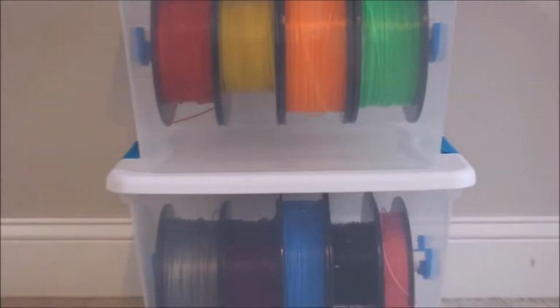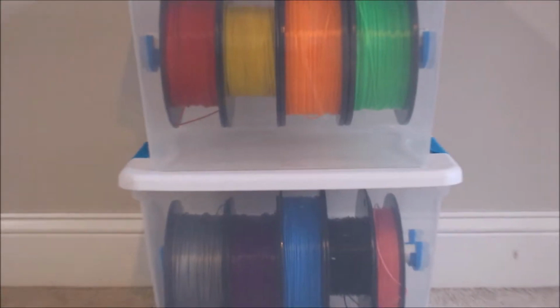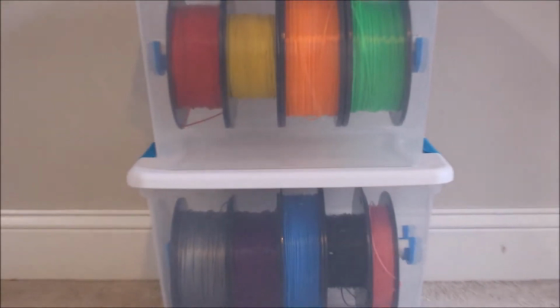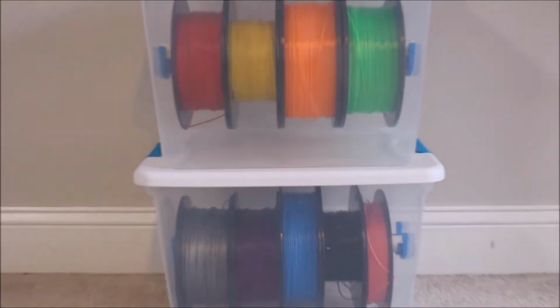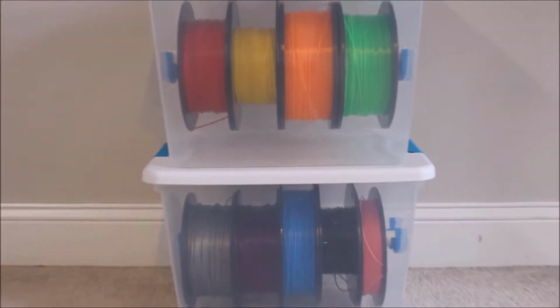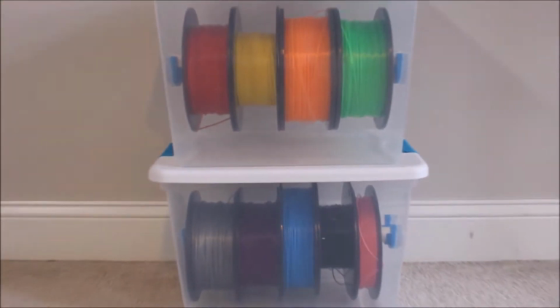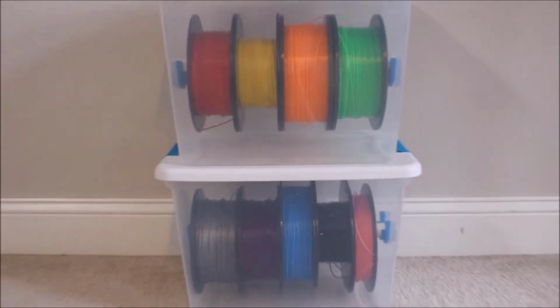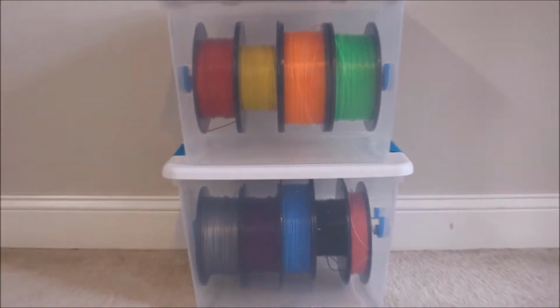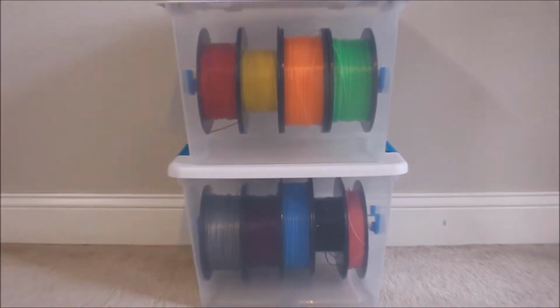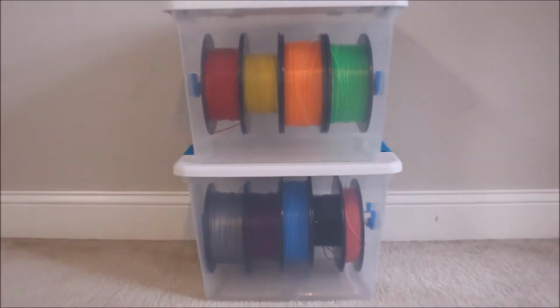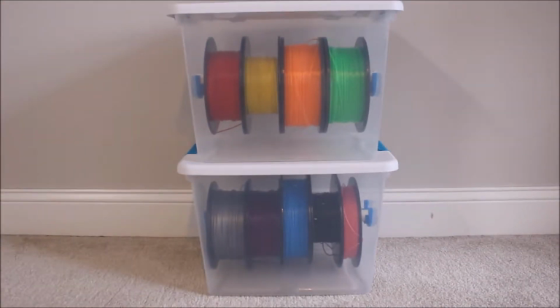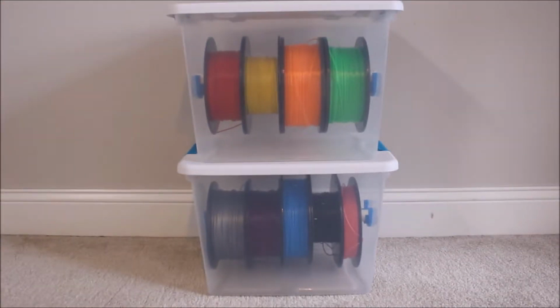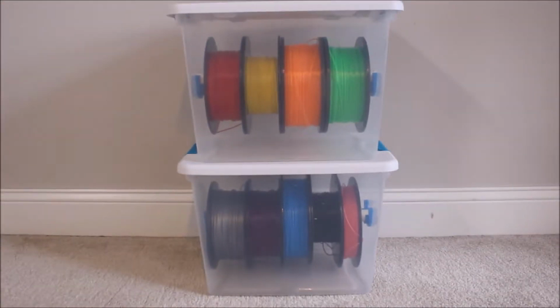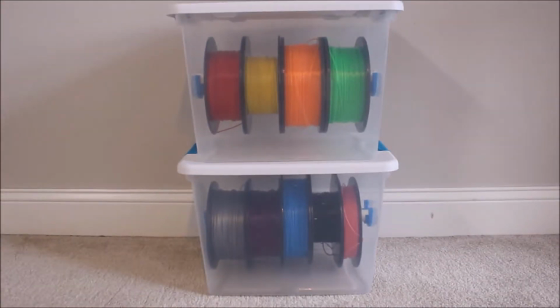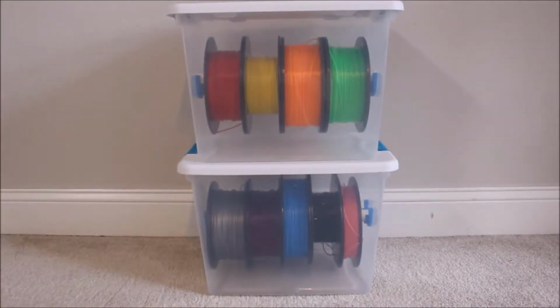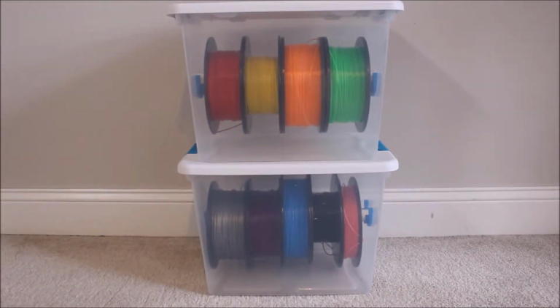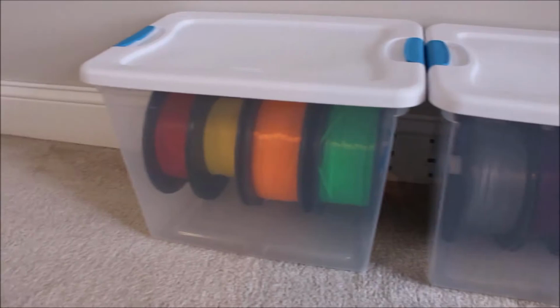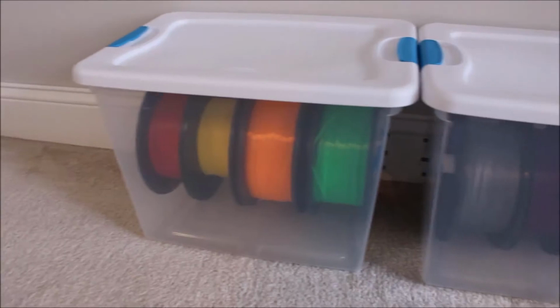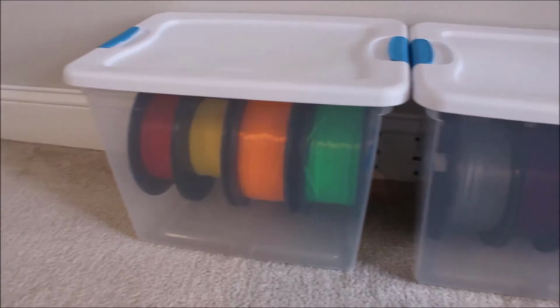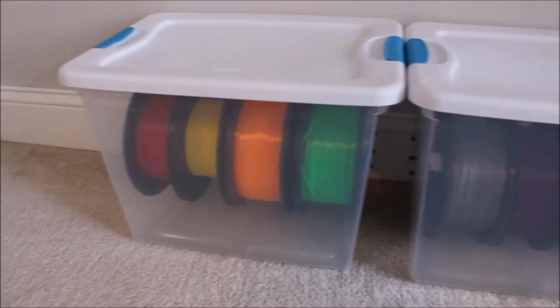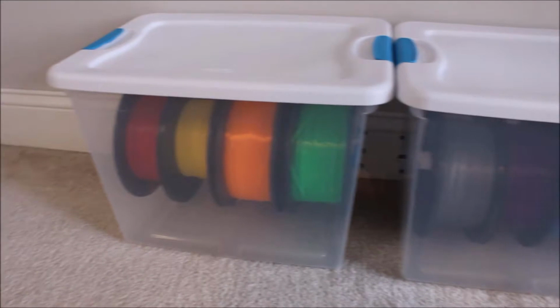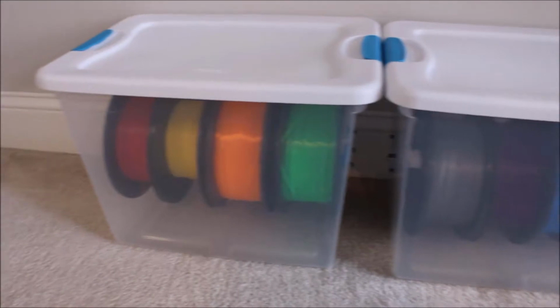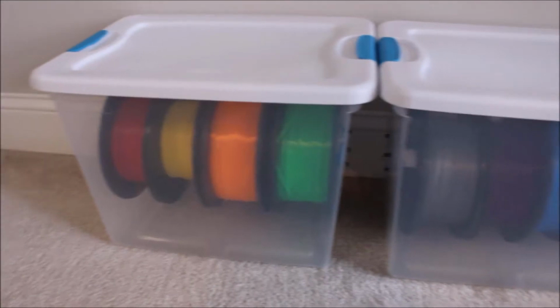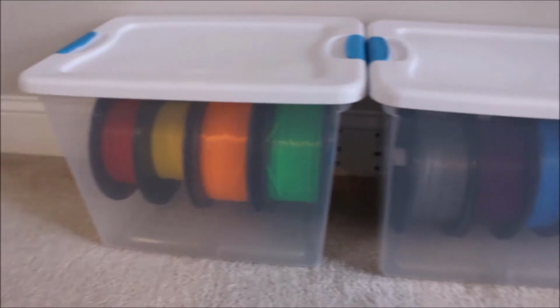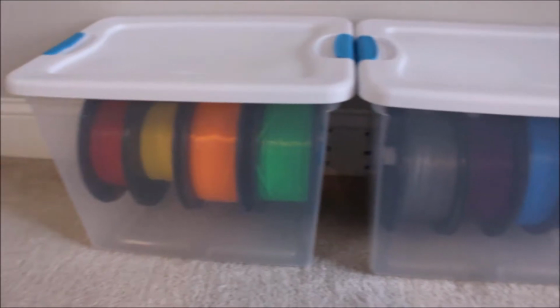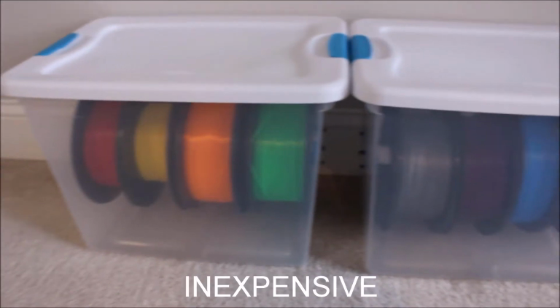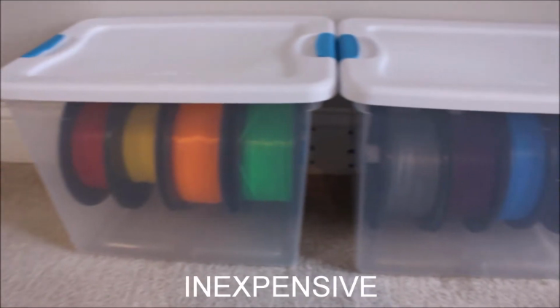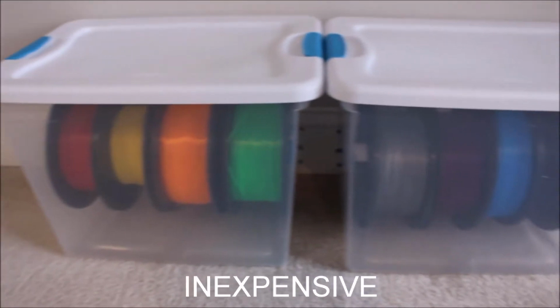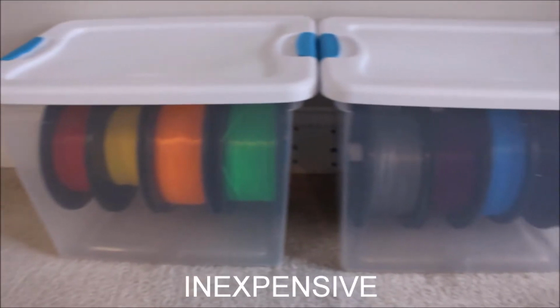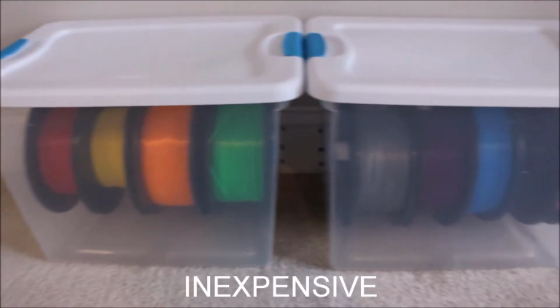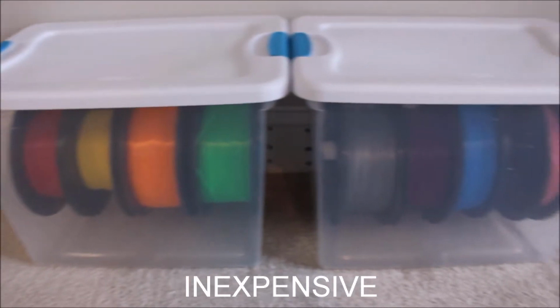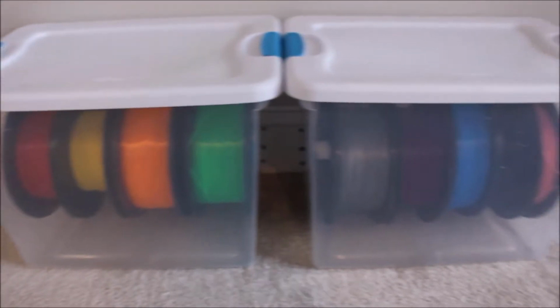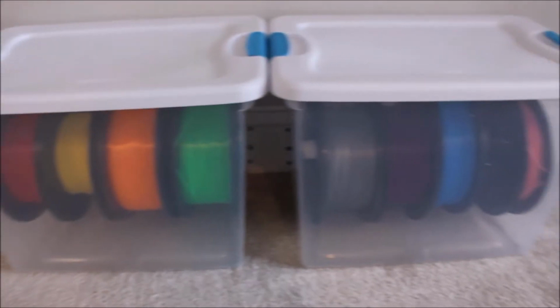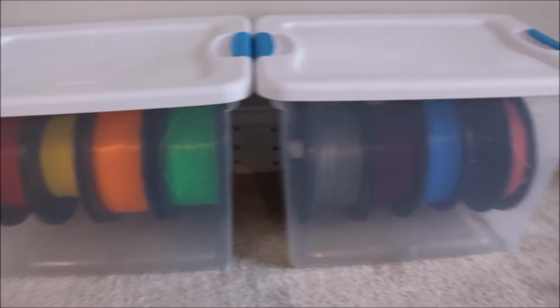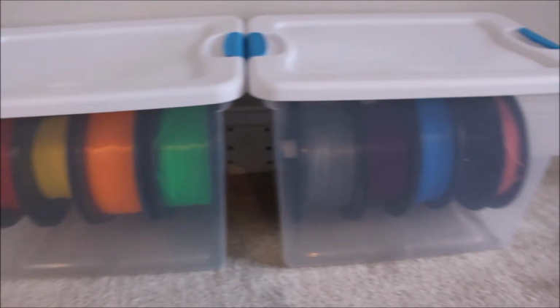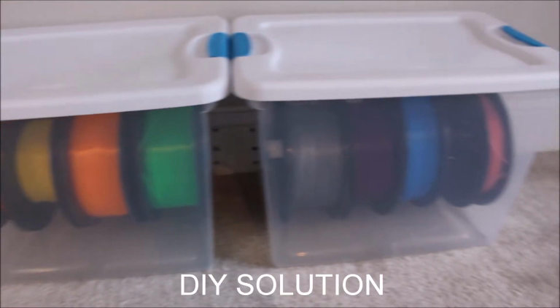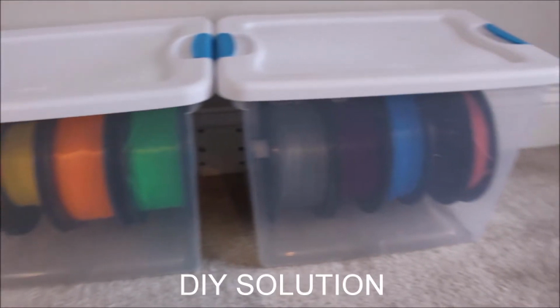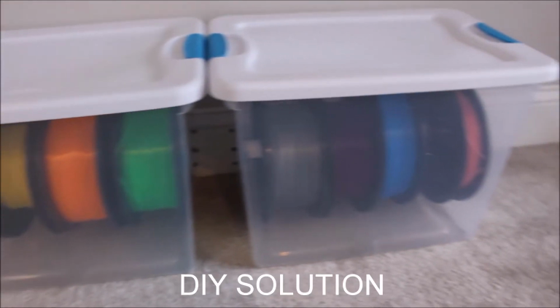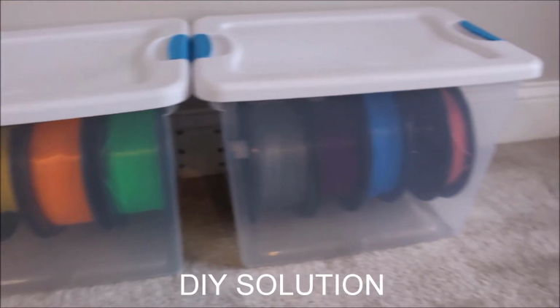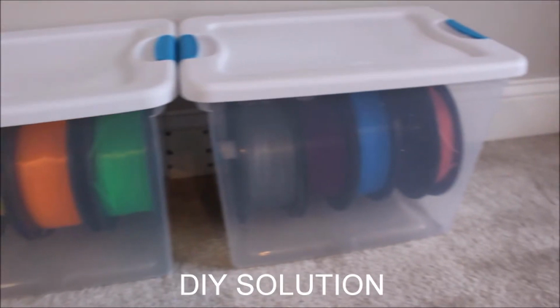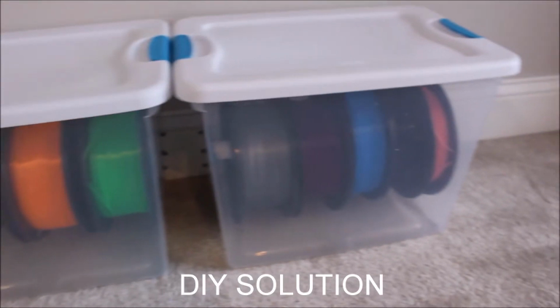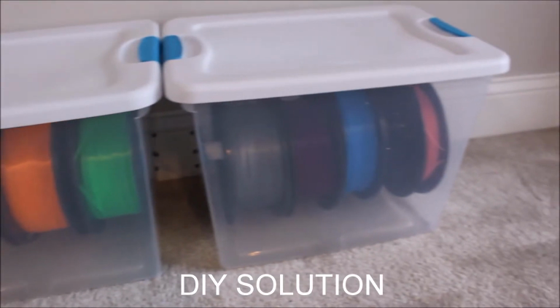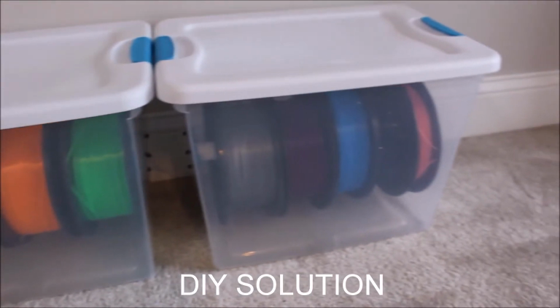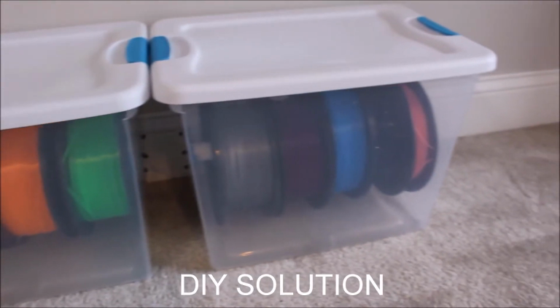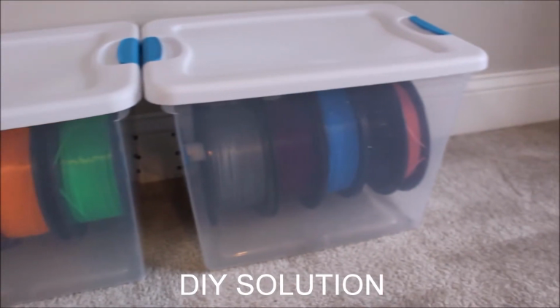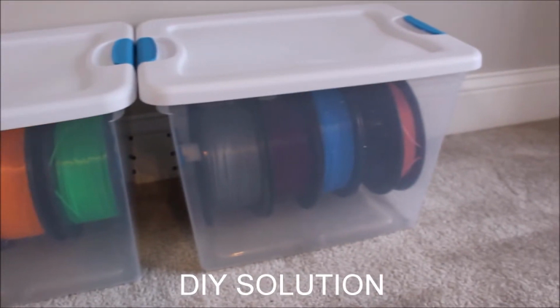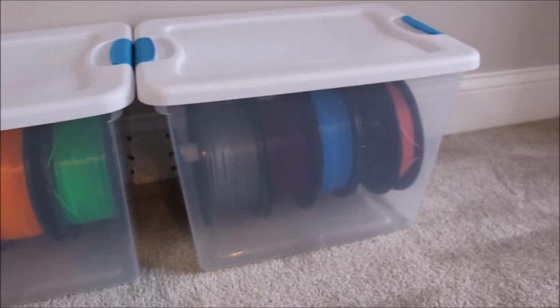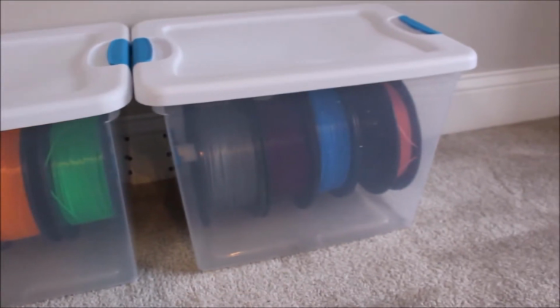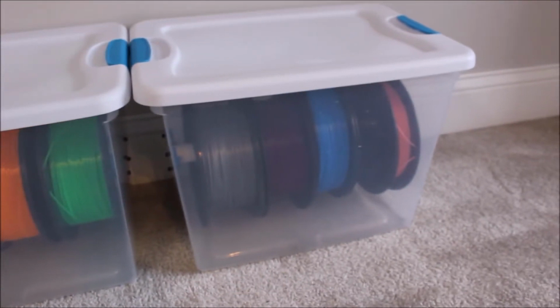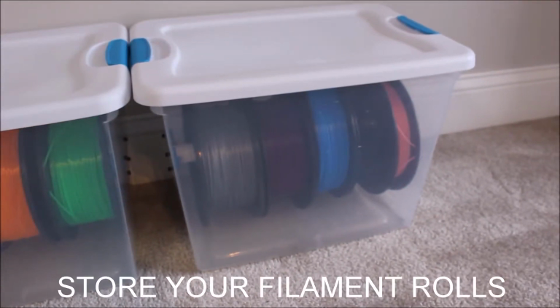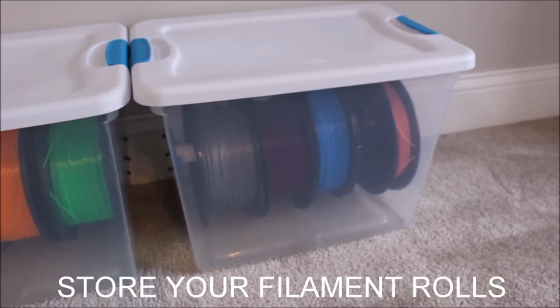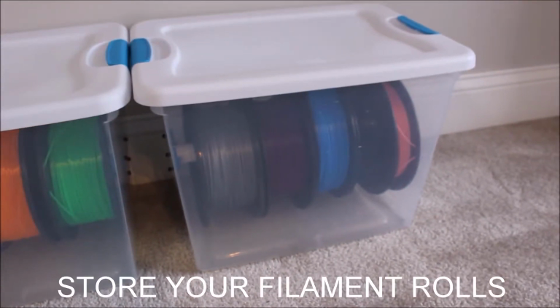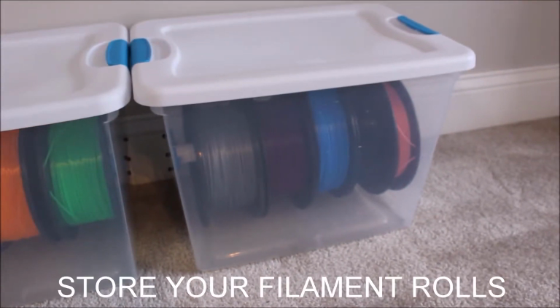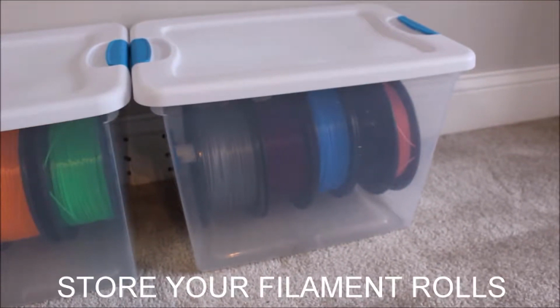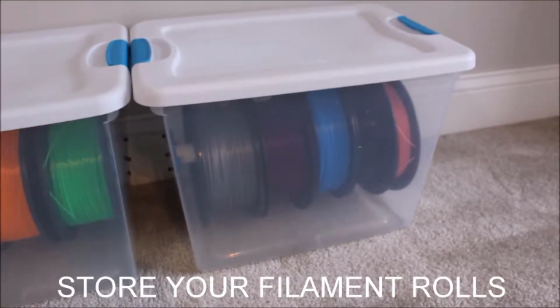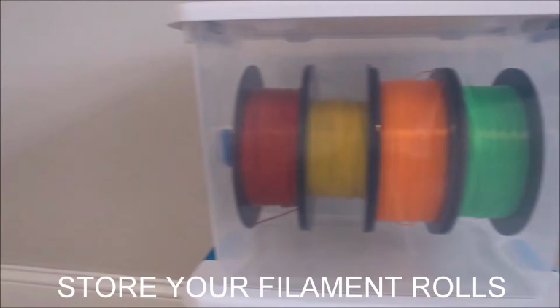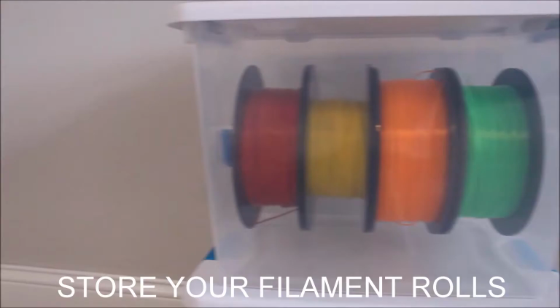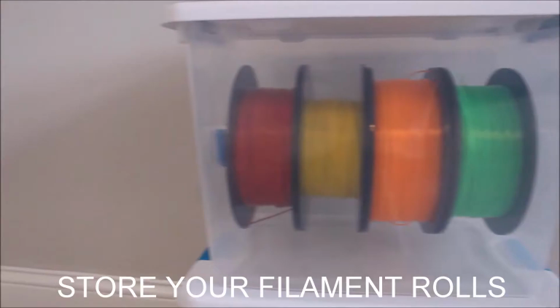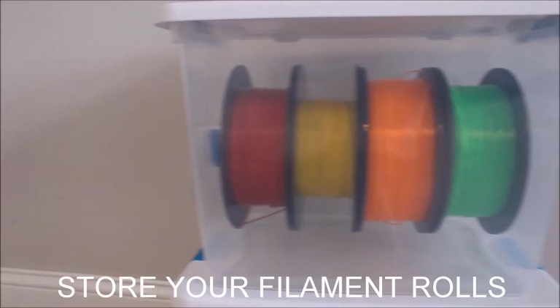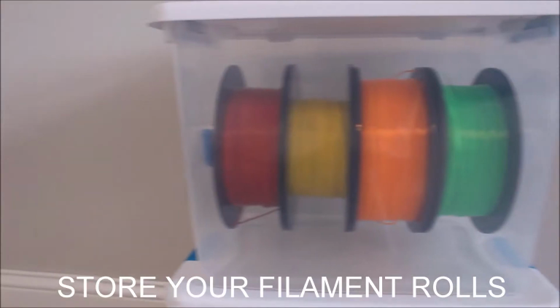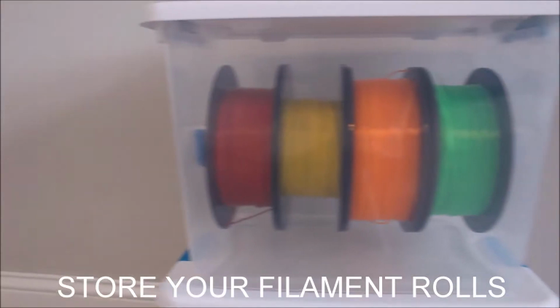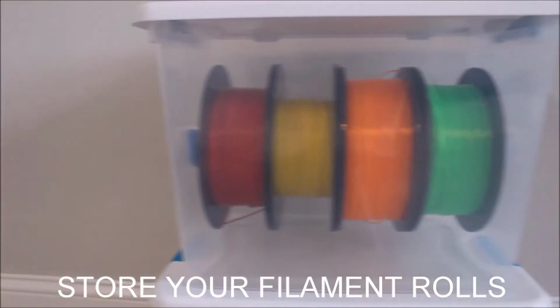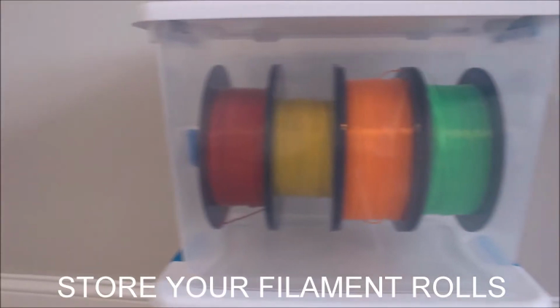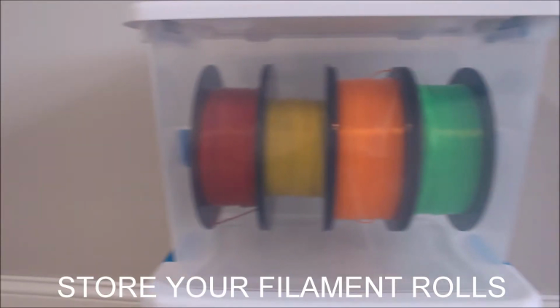In this video, I'm going to be talking about an inexpensive, do-it-yourself solution to store your 3D printing filament rolls.